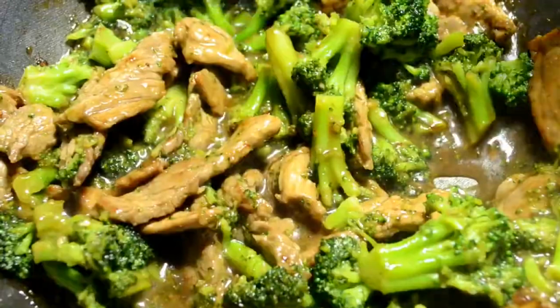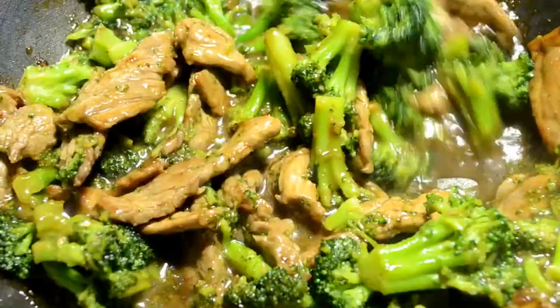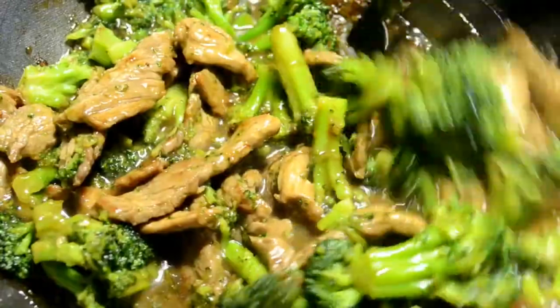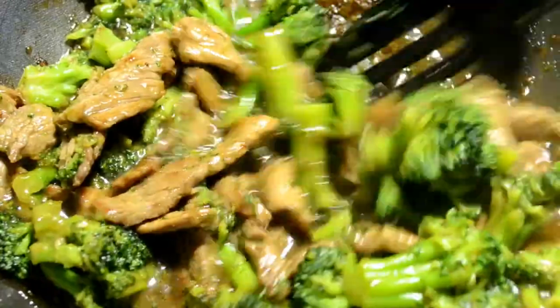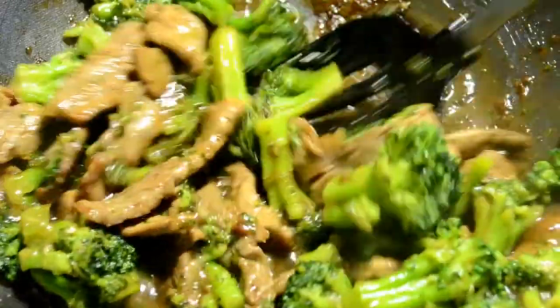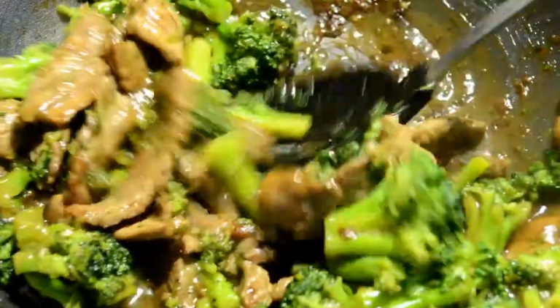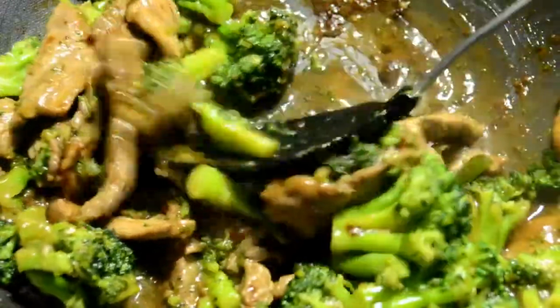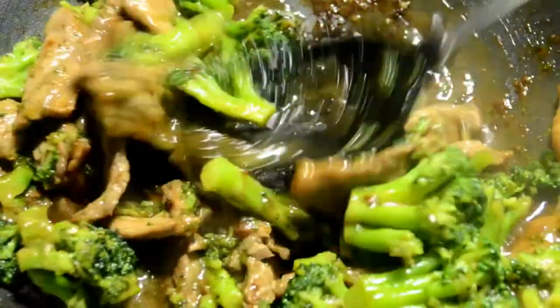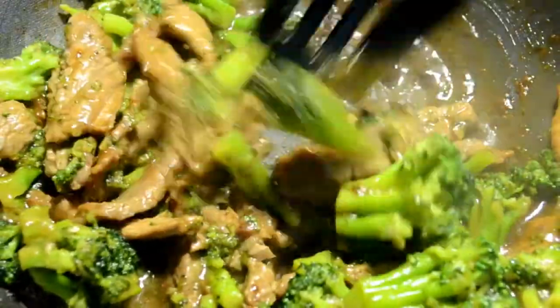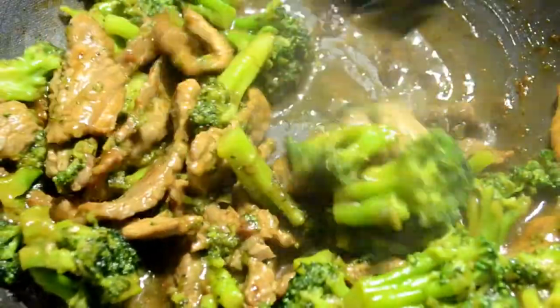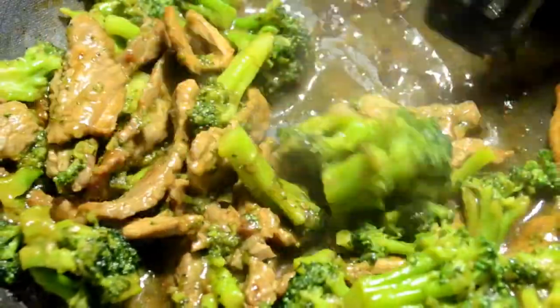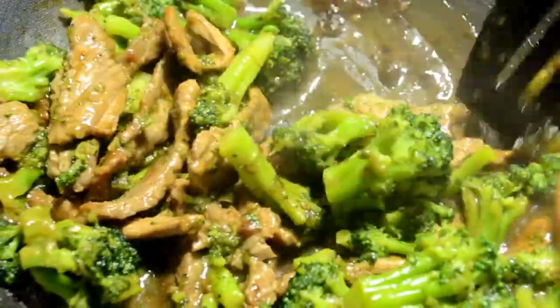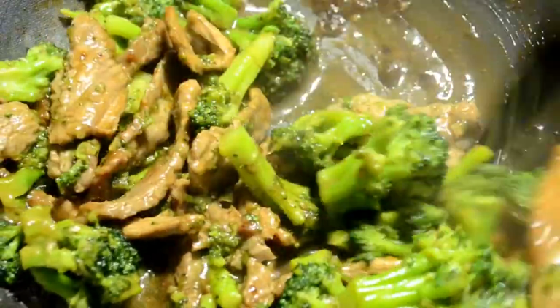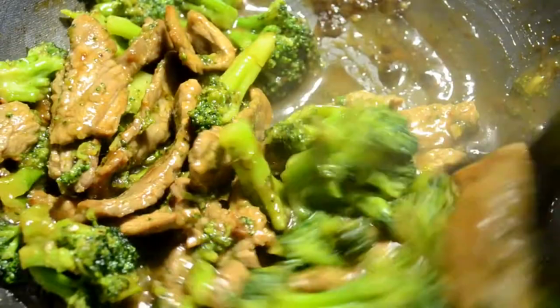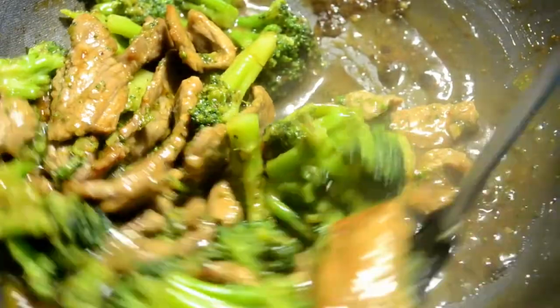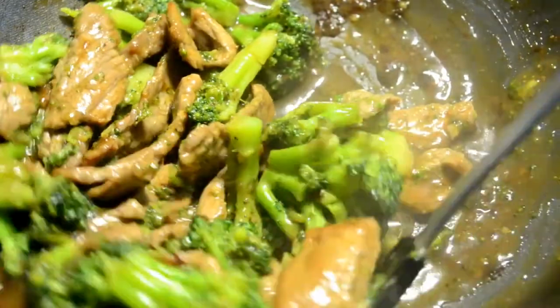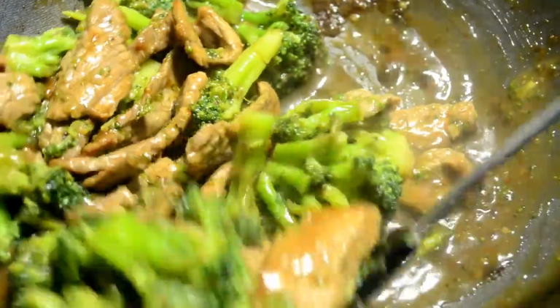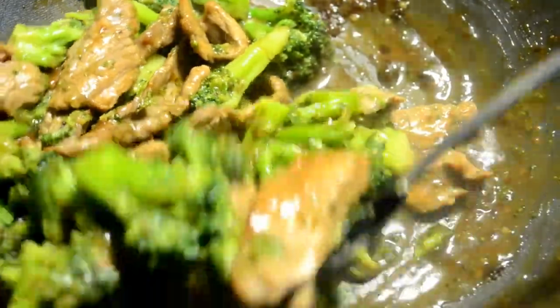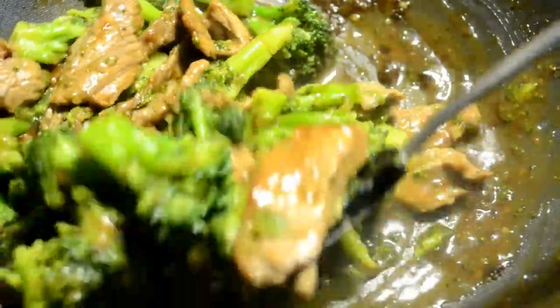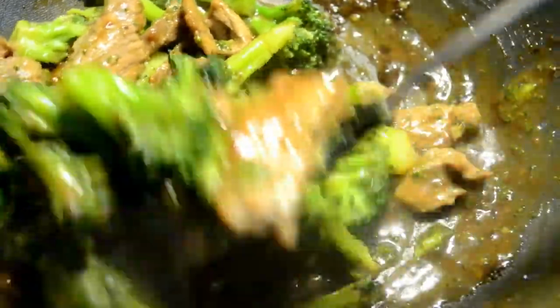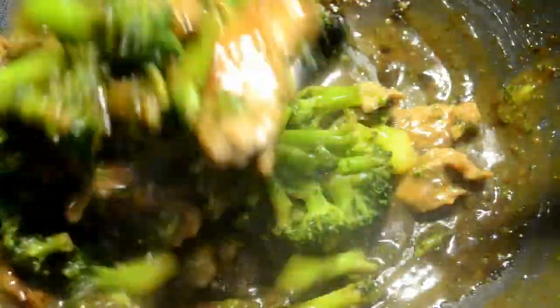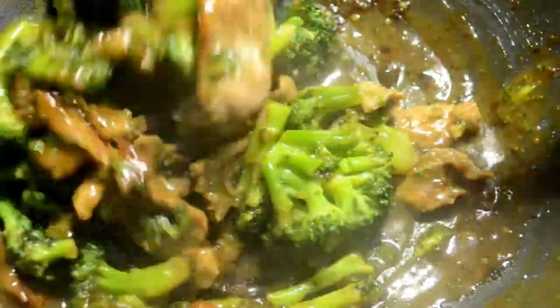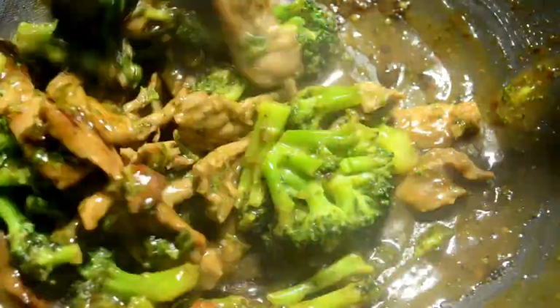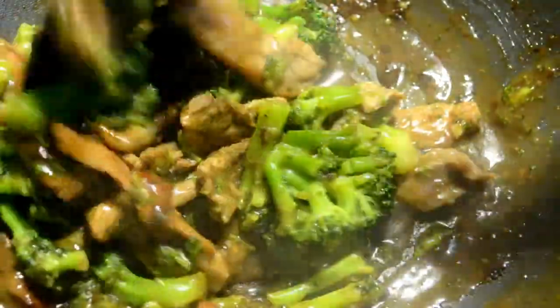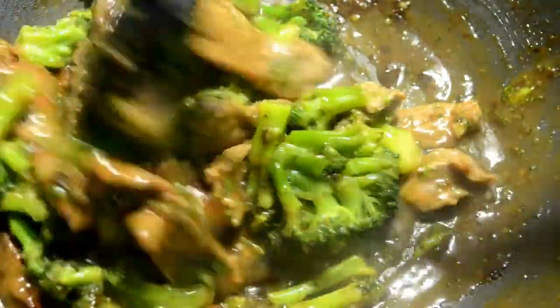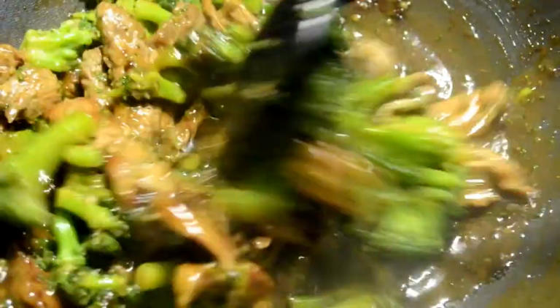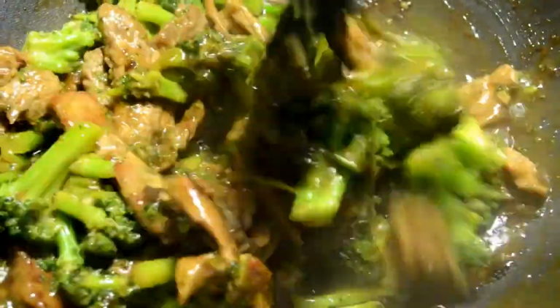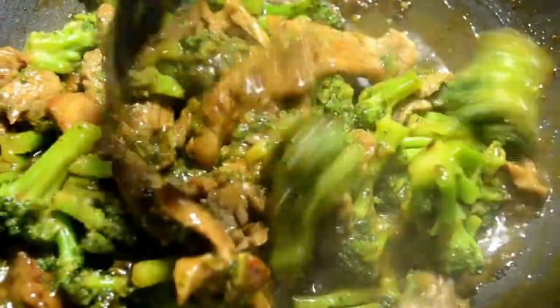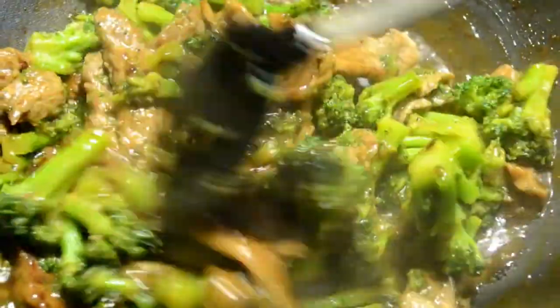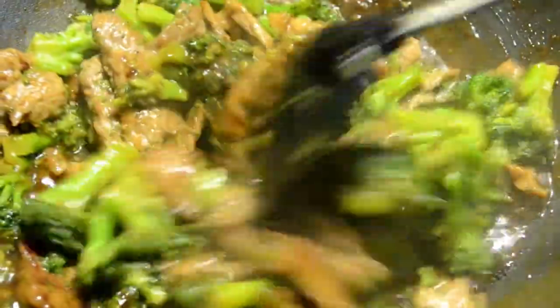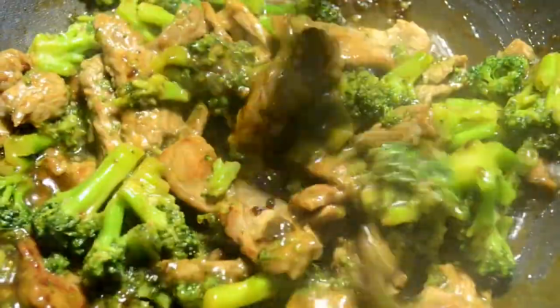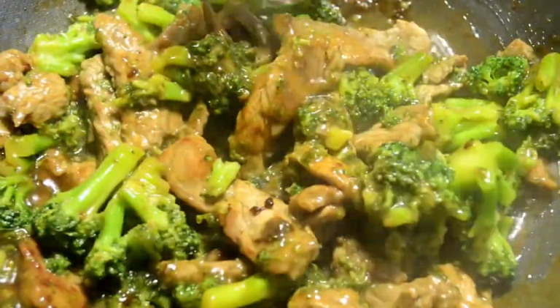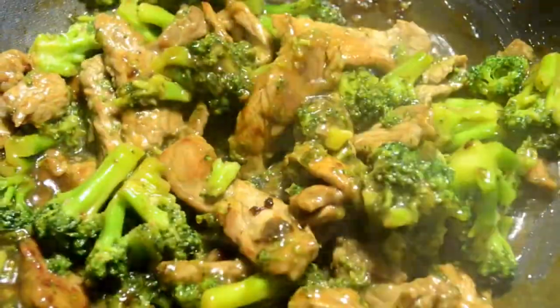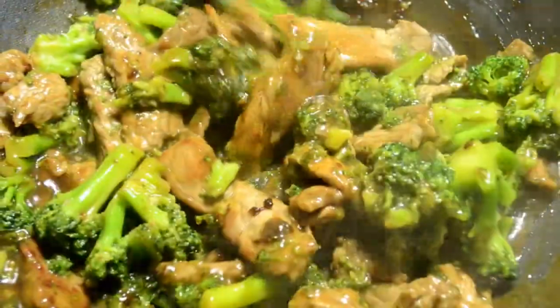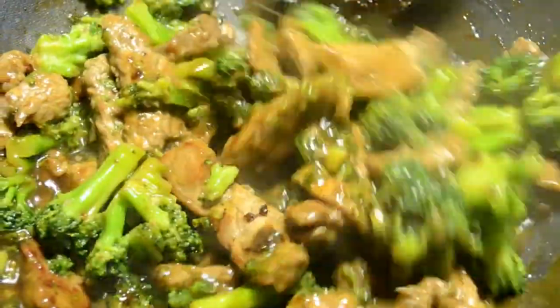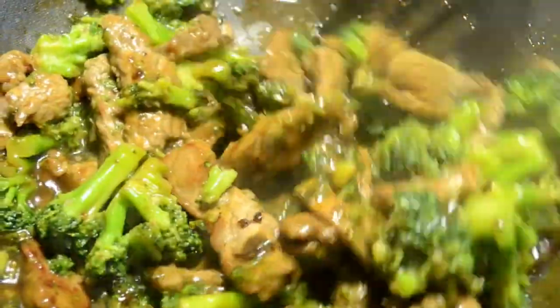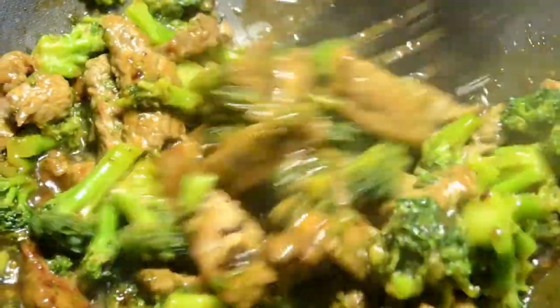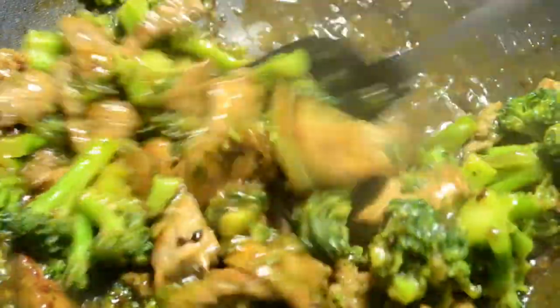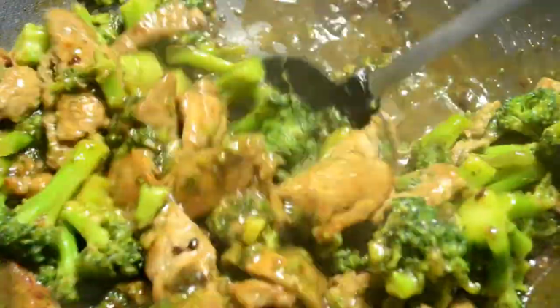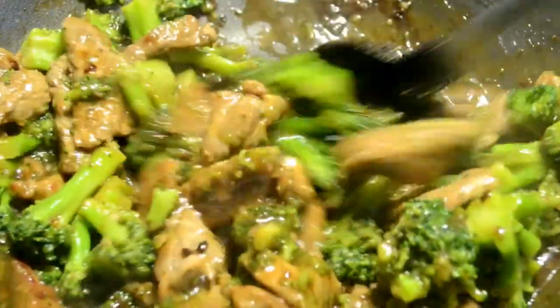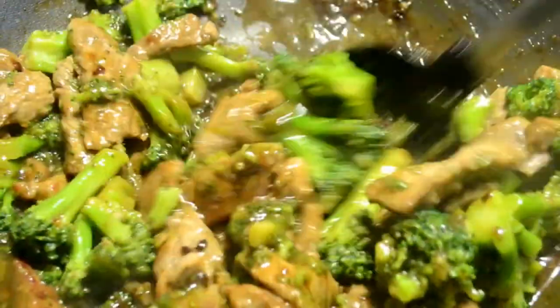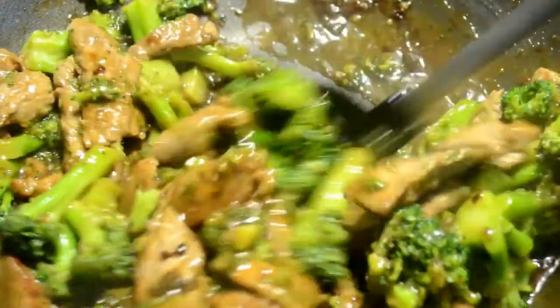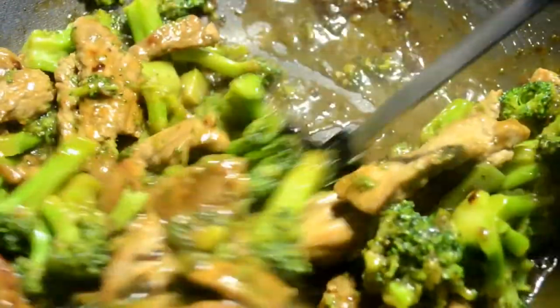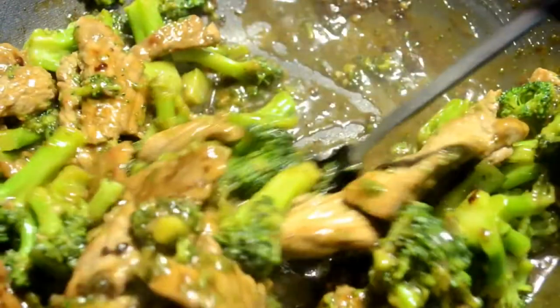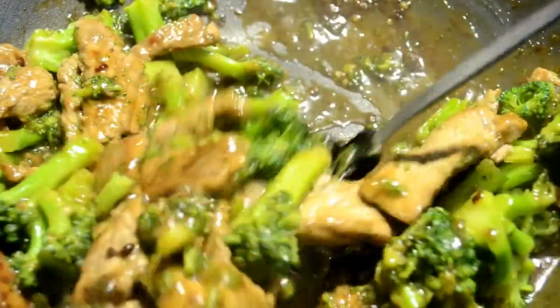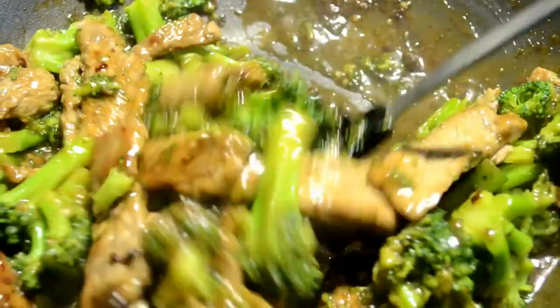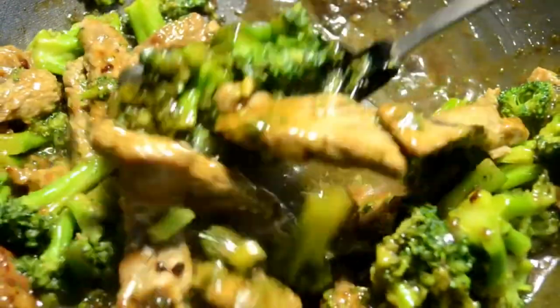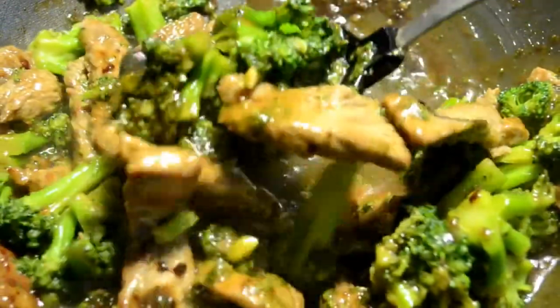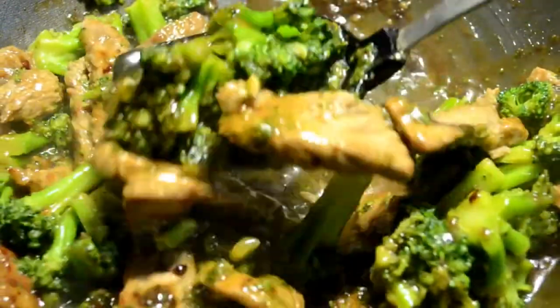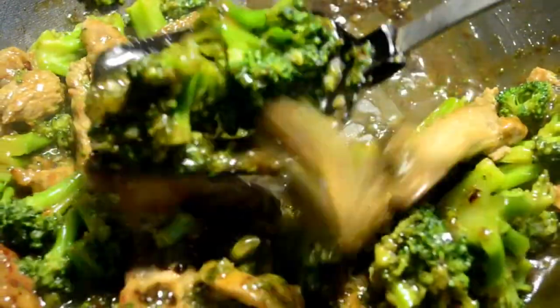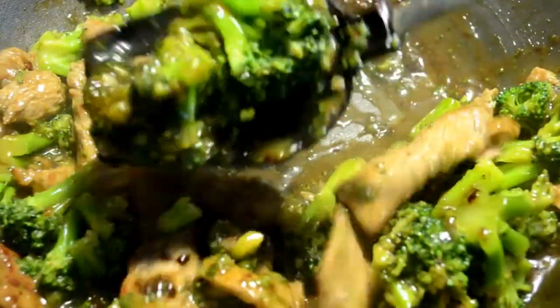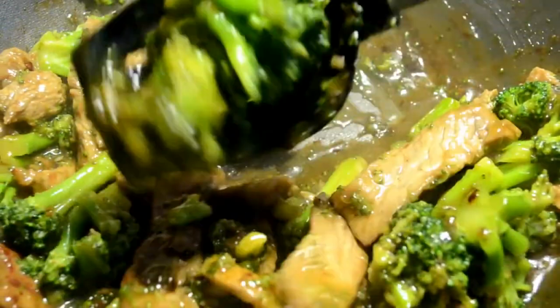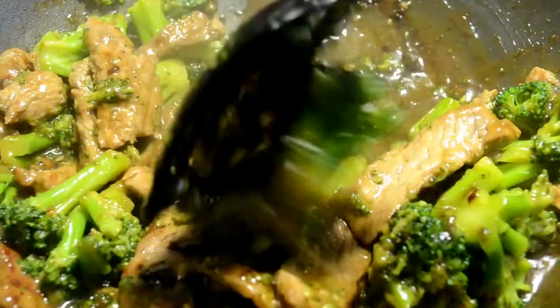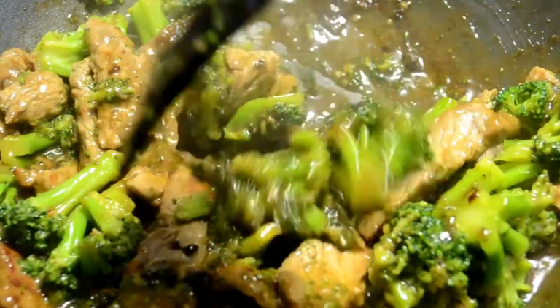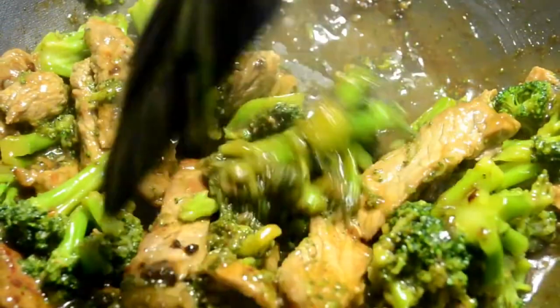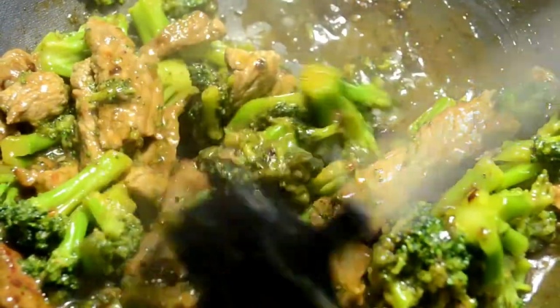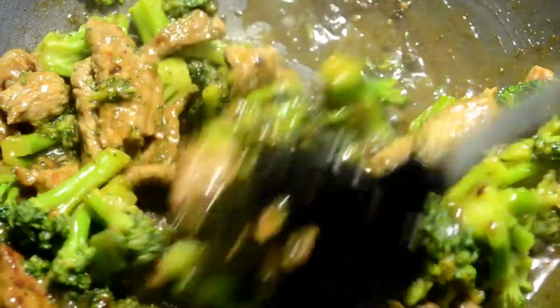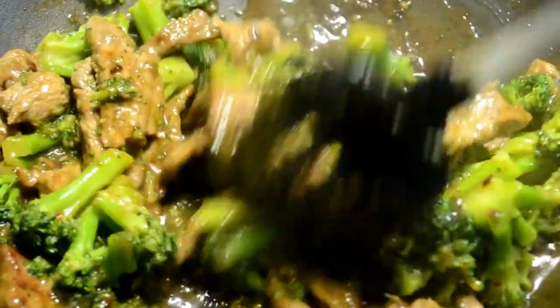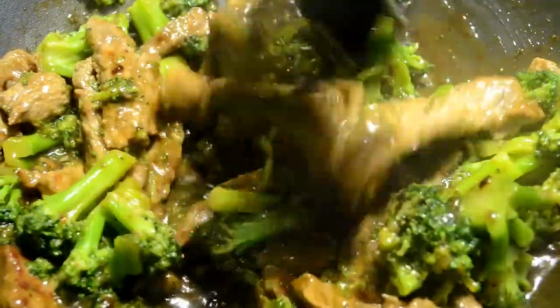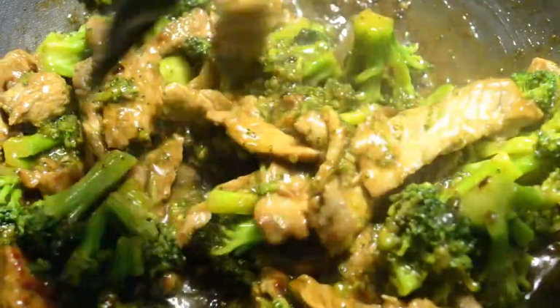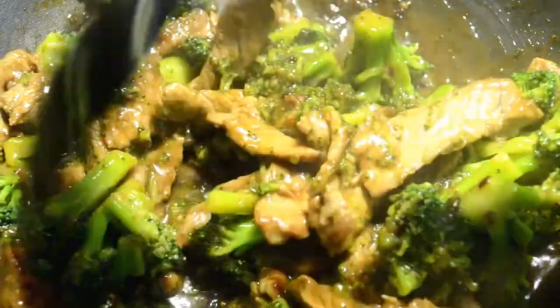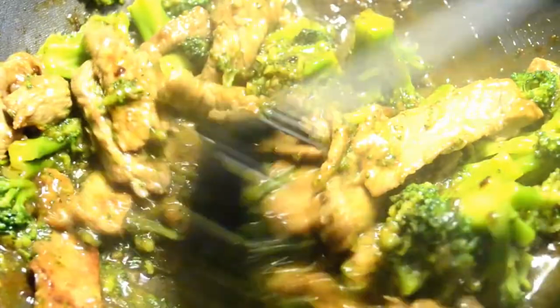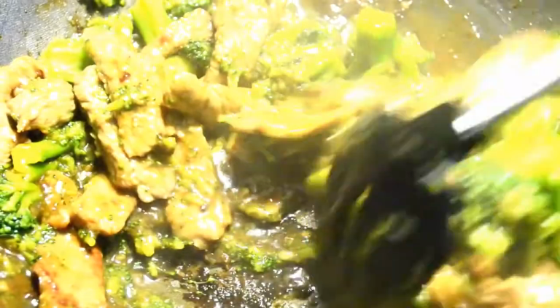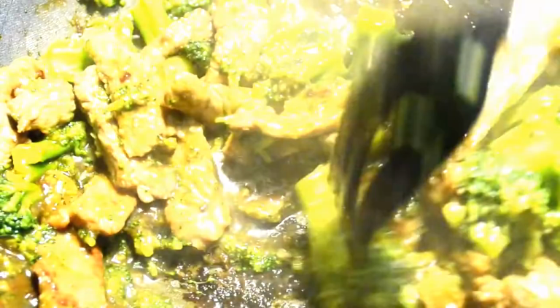This sauce is so doggone good — I really hope you try this. Once it thickens up, we're done. It's time to eat. Let's put this in a bowl.